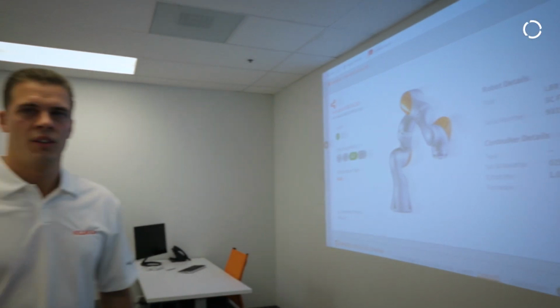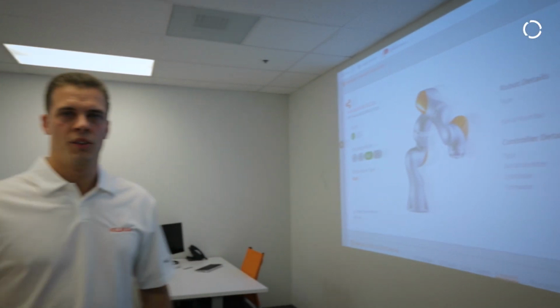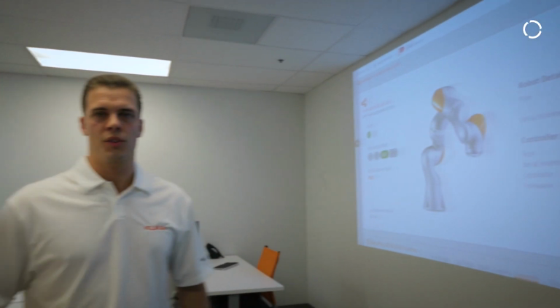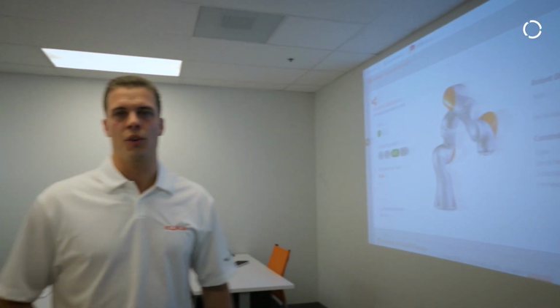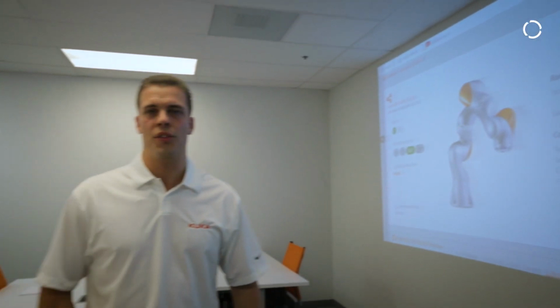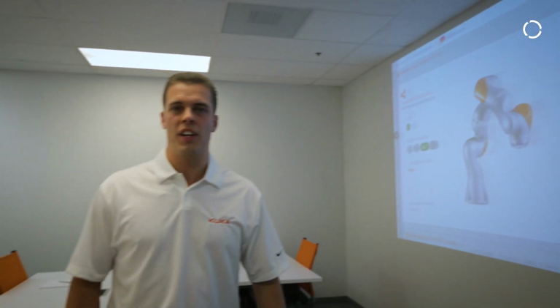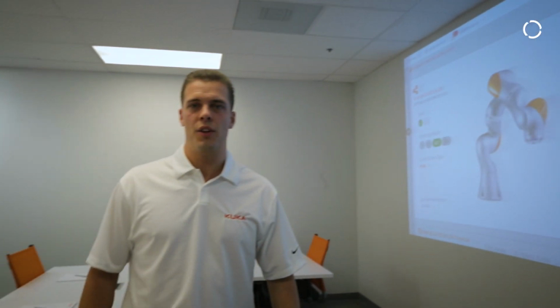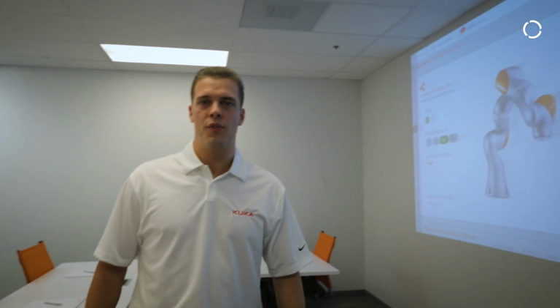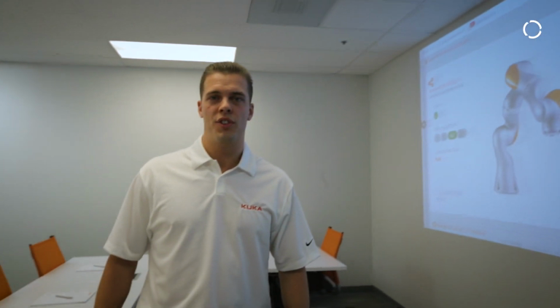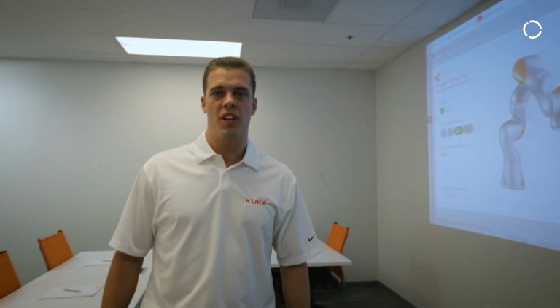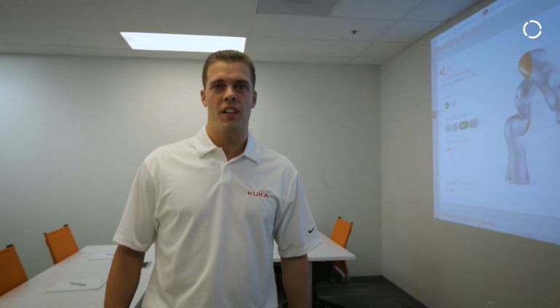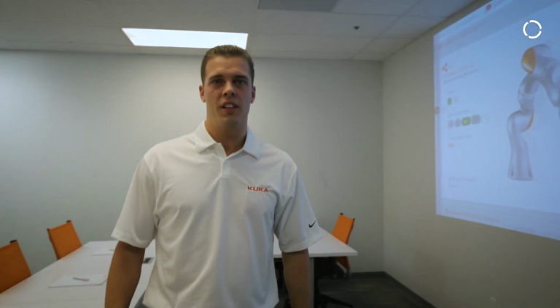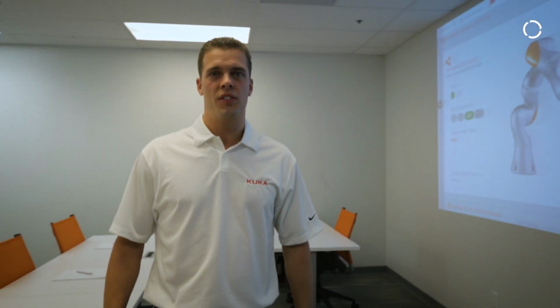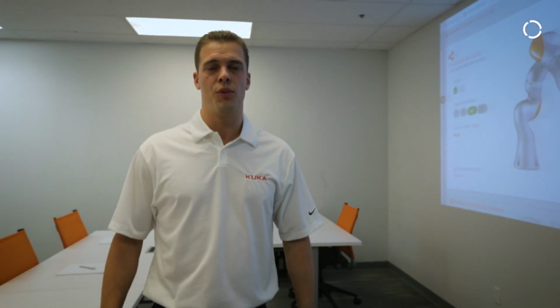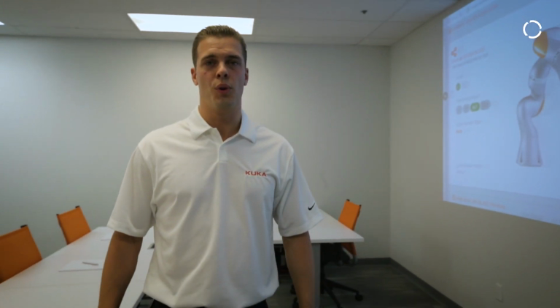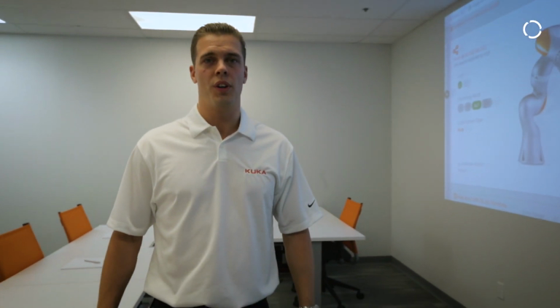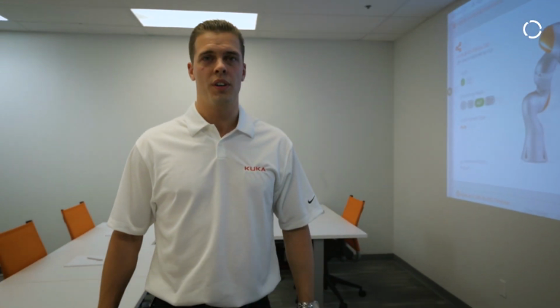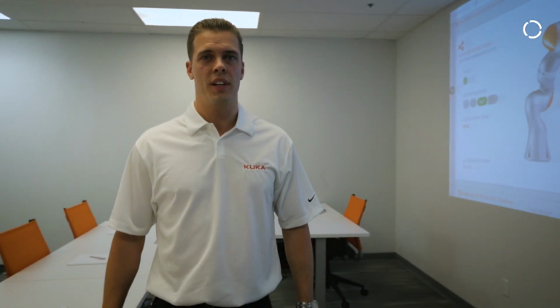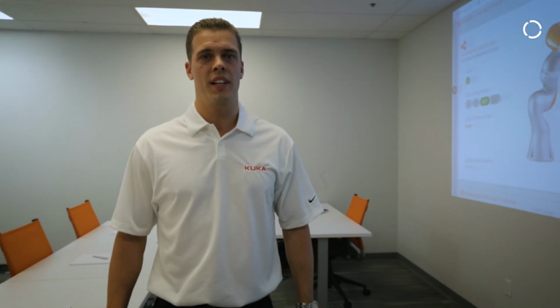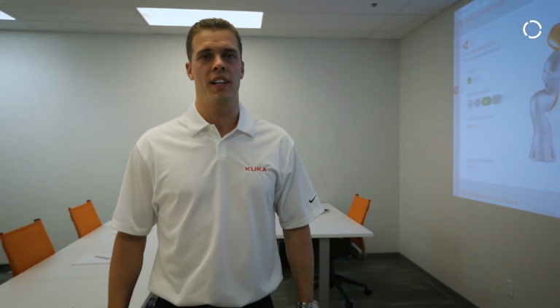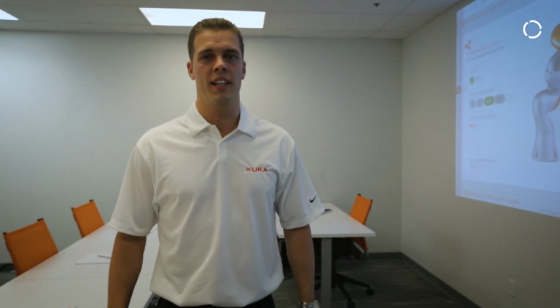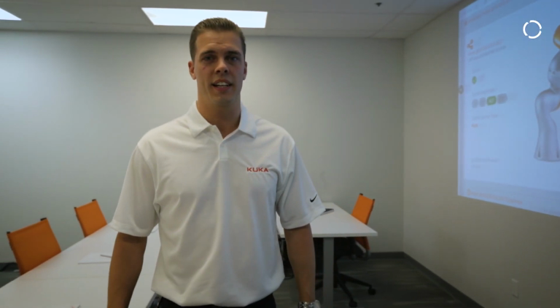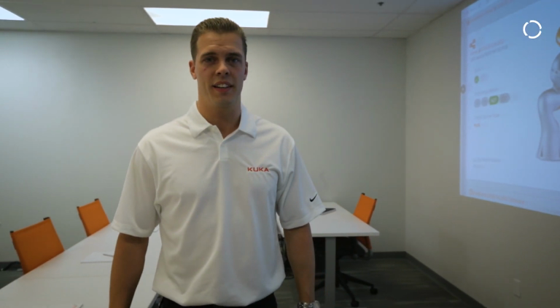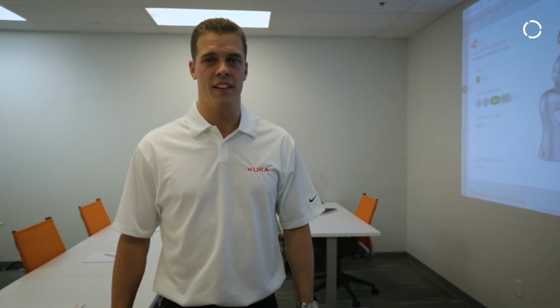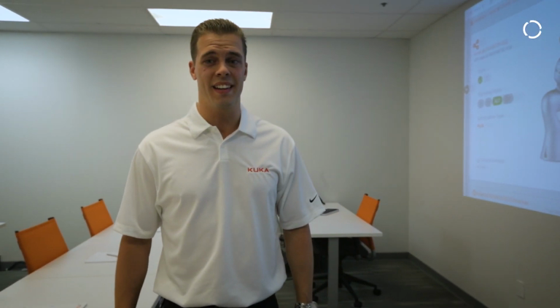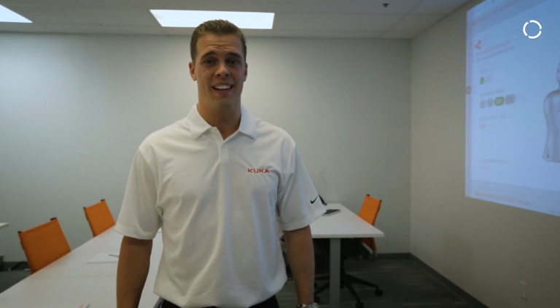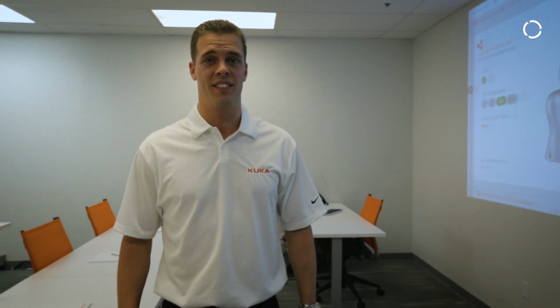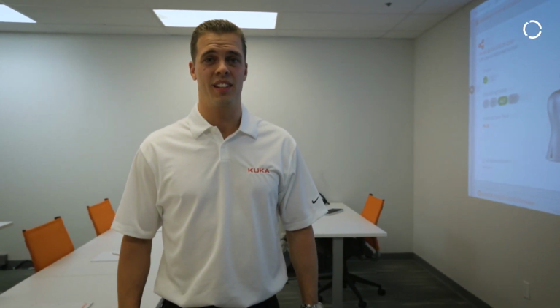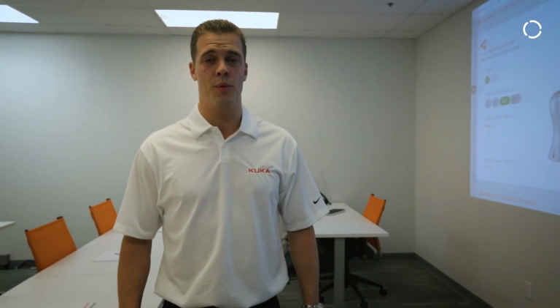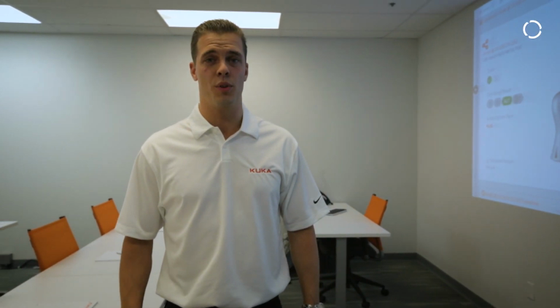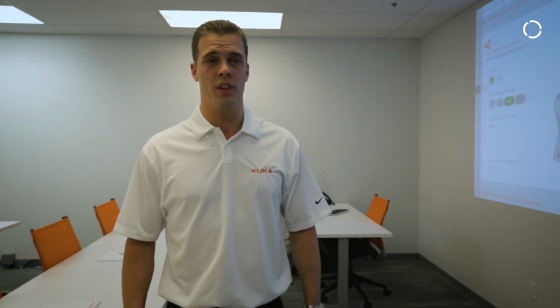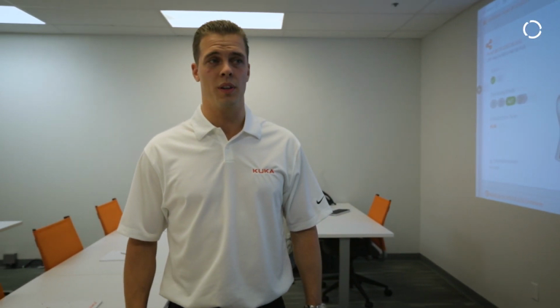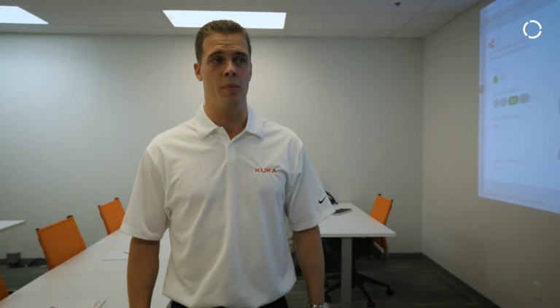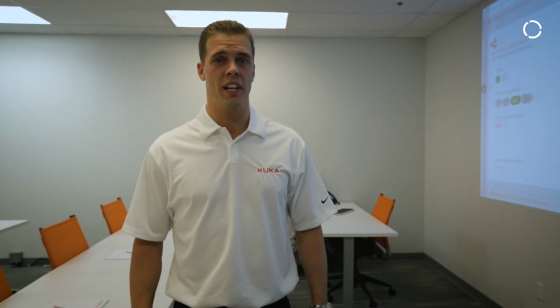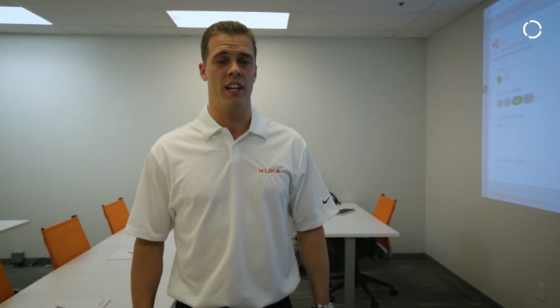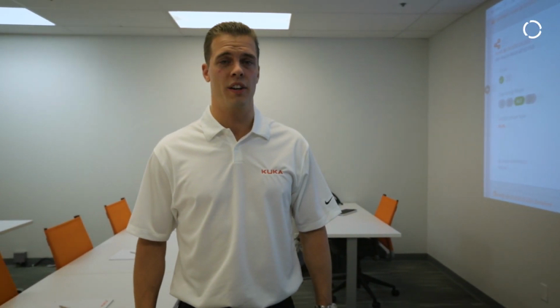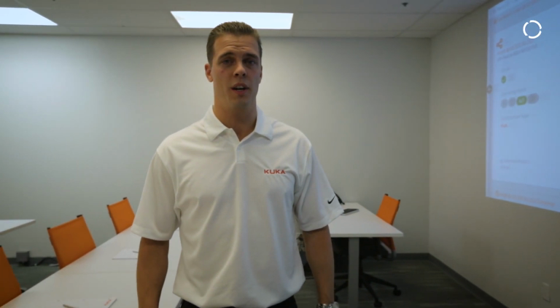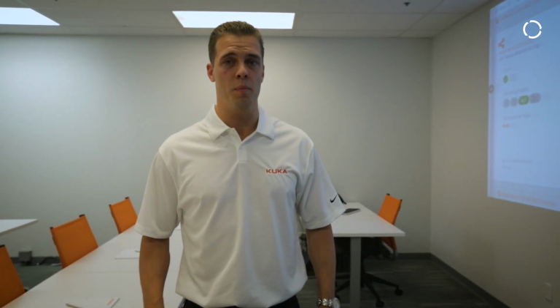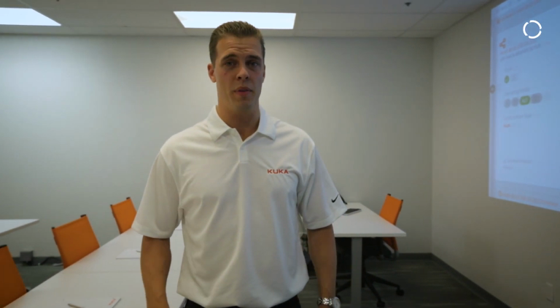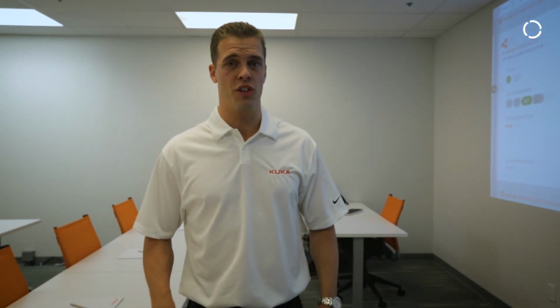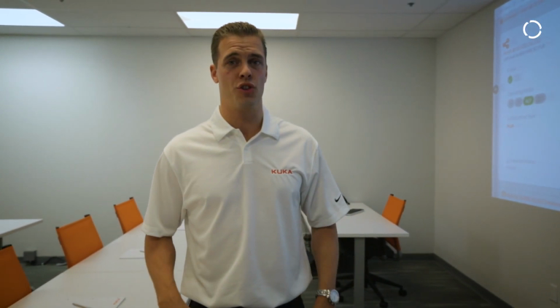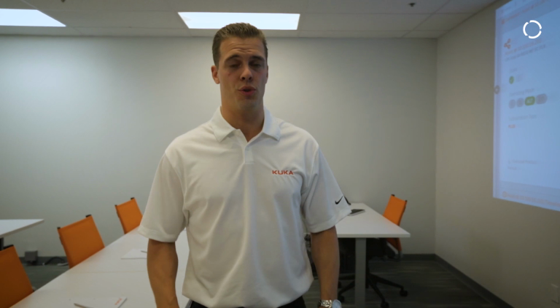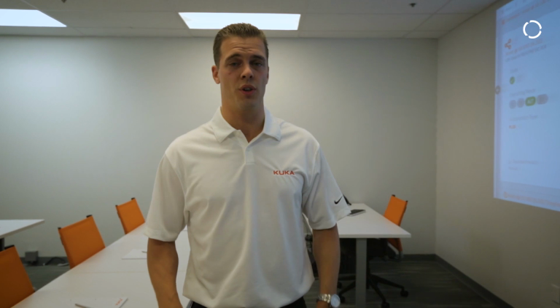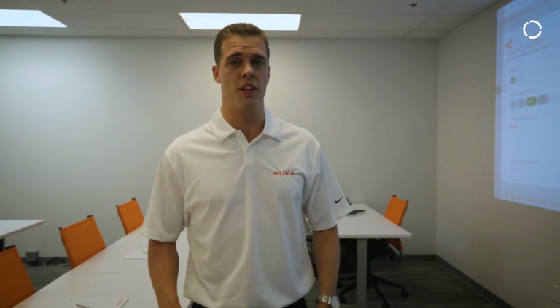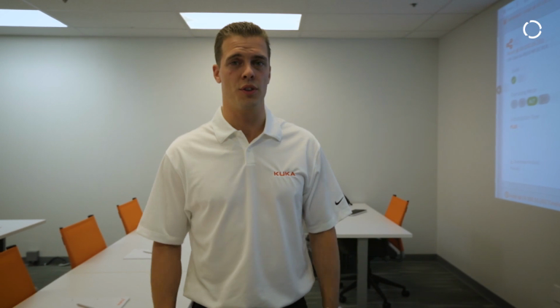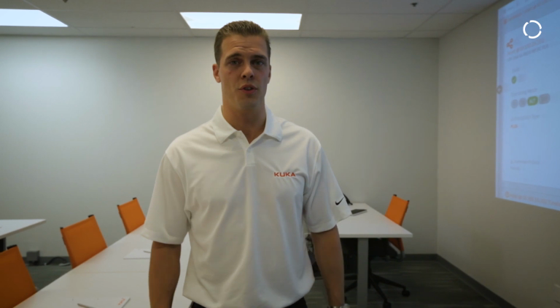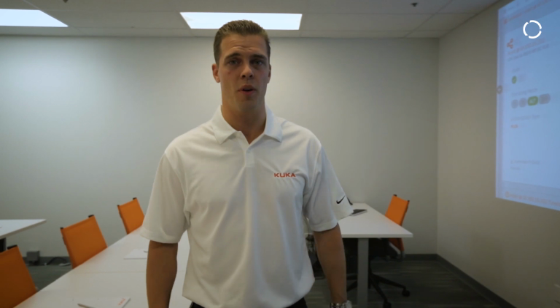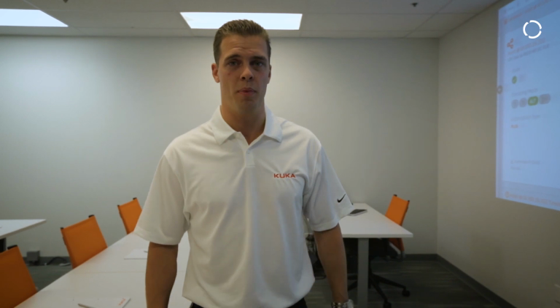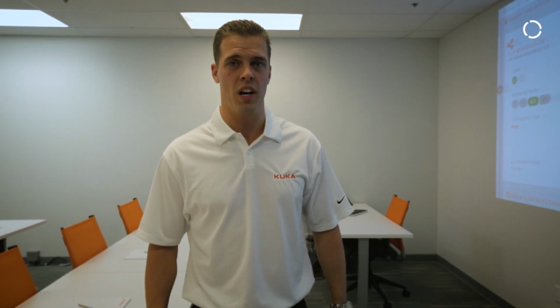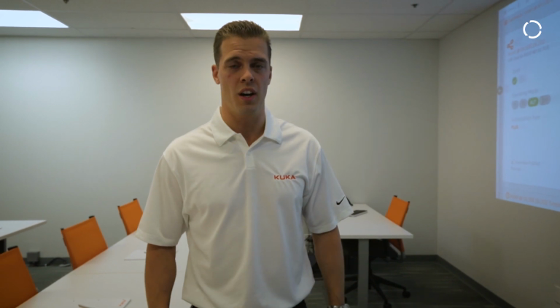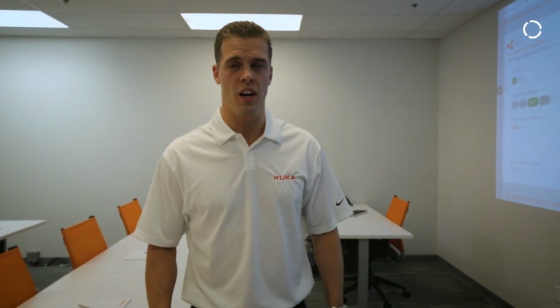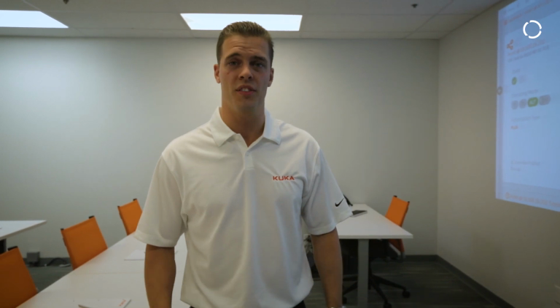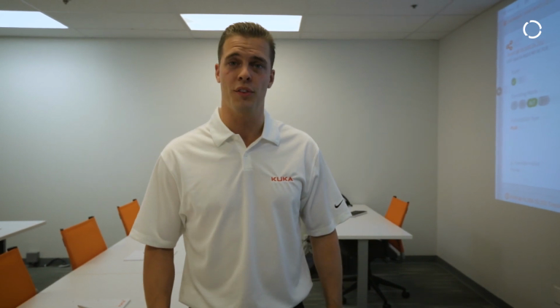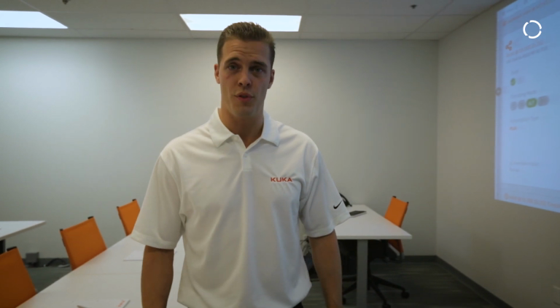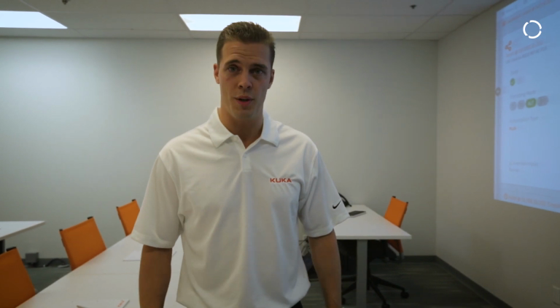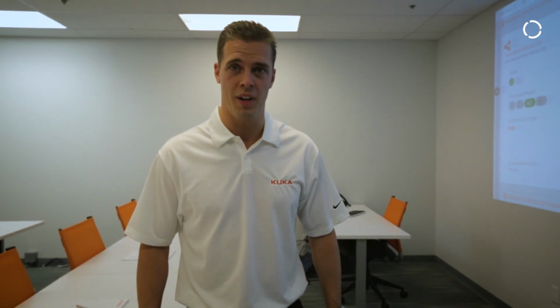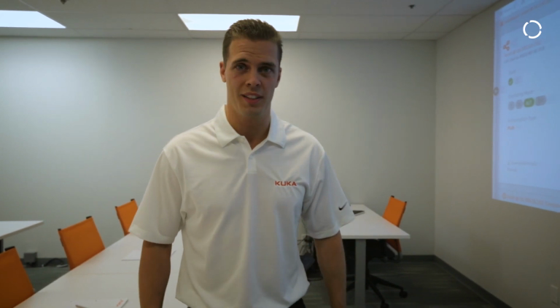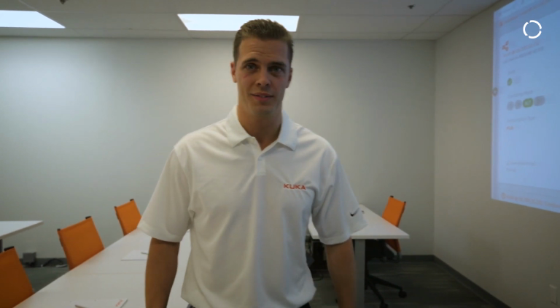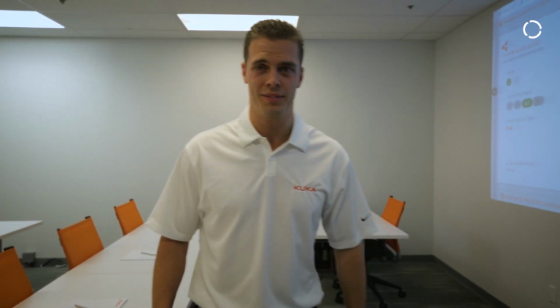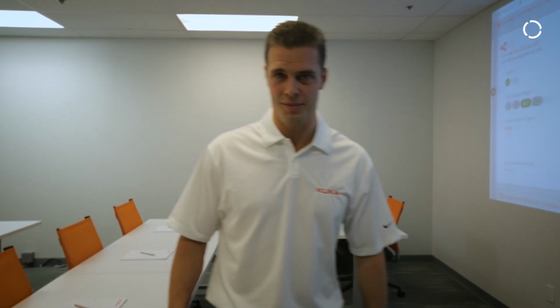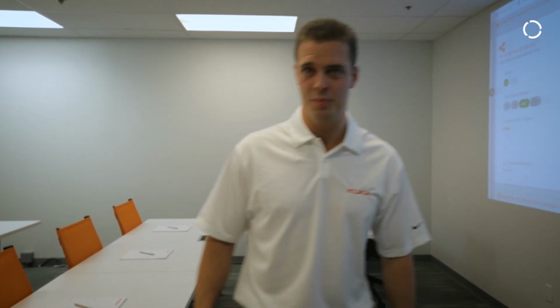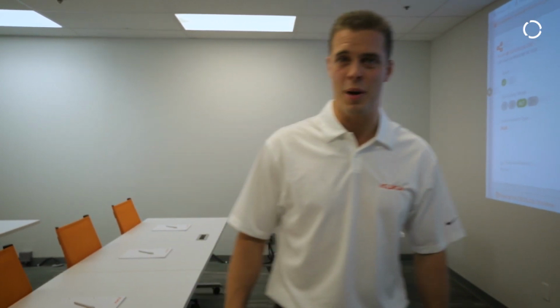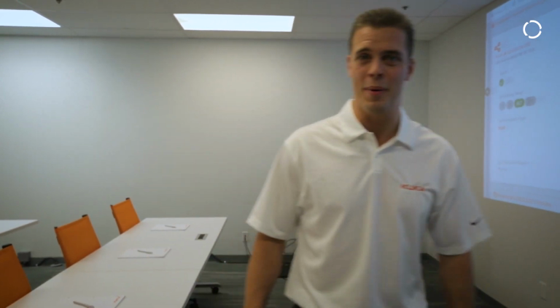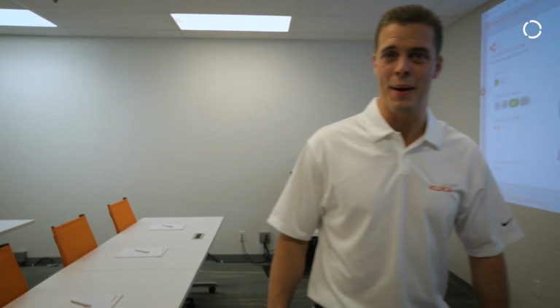Thank you for joining this tour. Next time you're in the Bay Area, make sure you drop by our office in Fremont. Bye-bye.